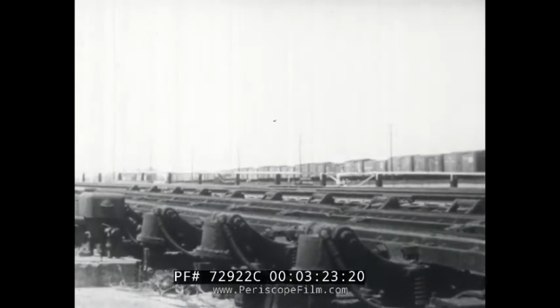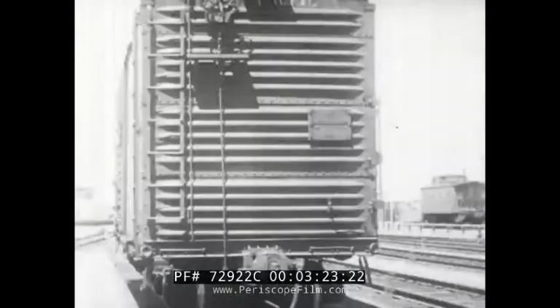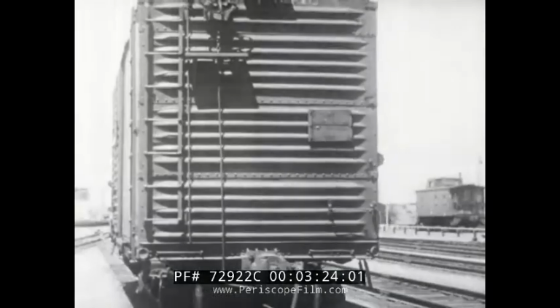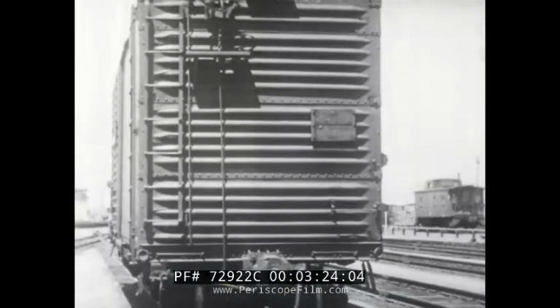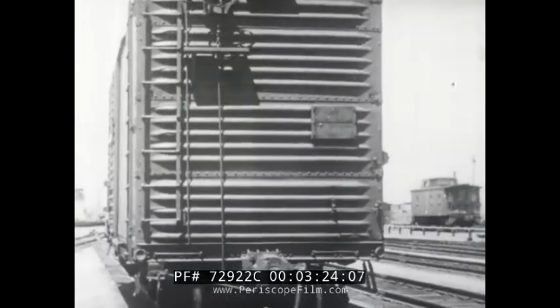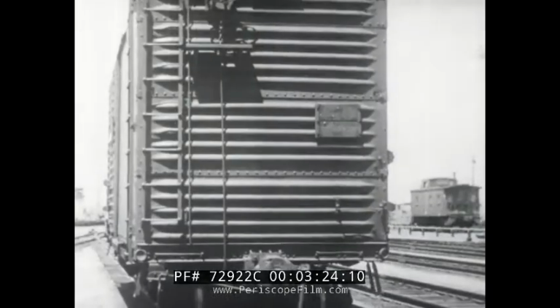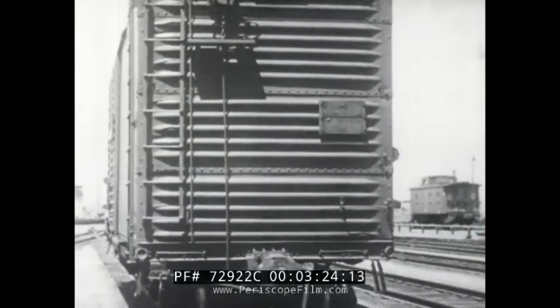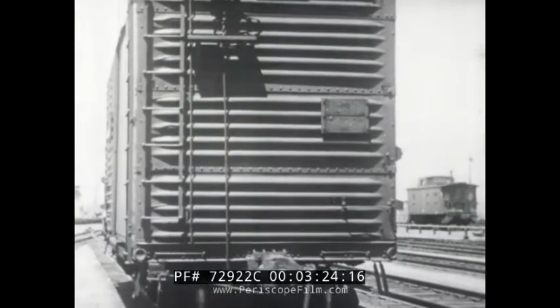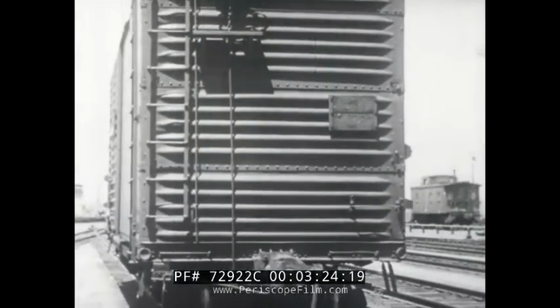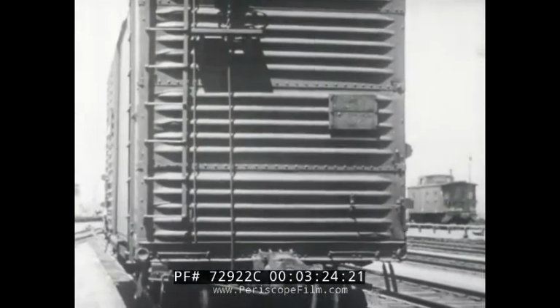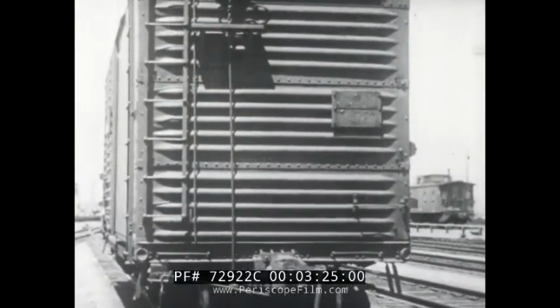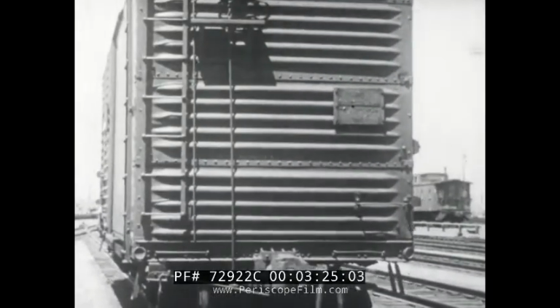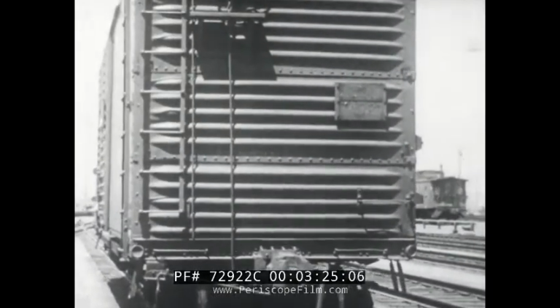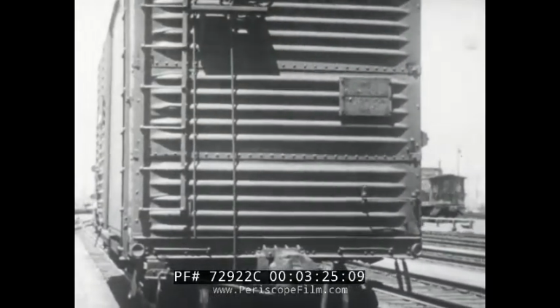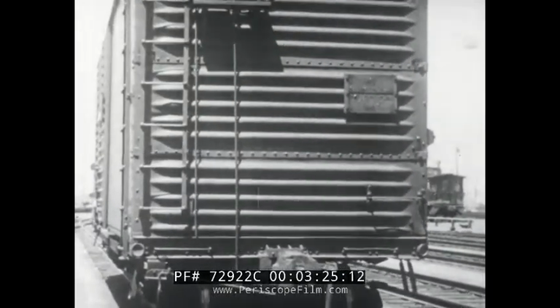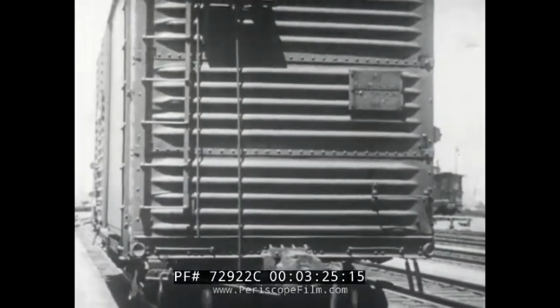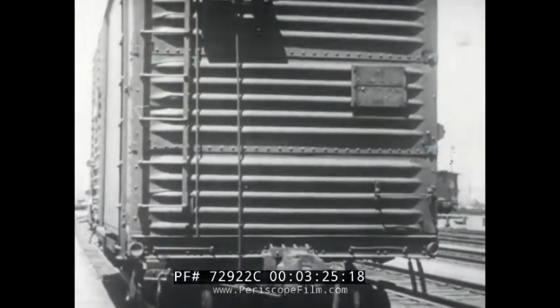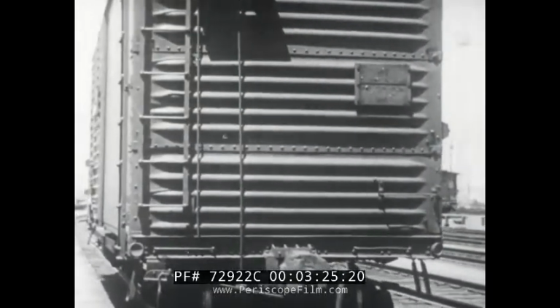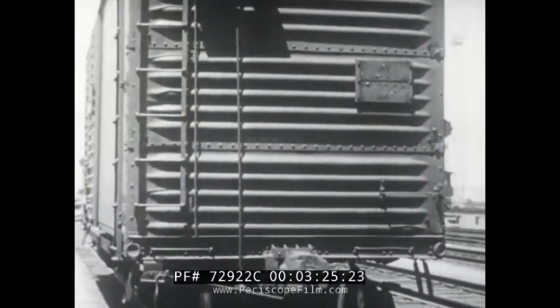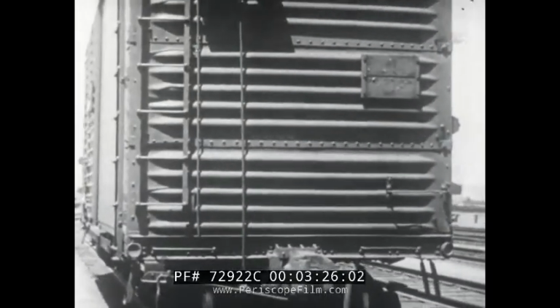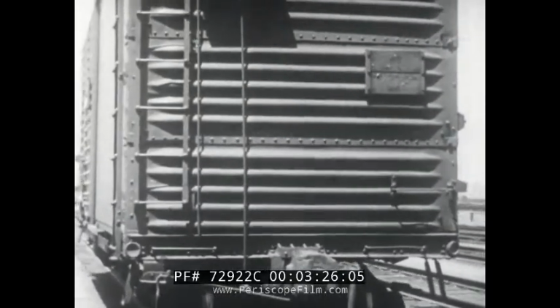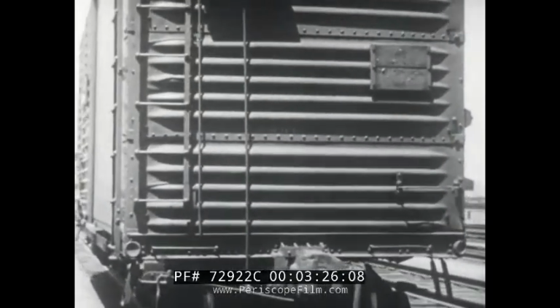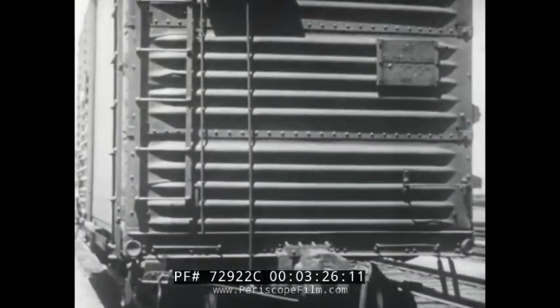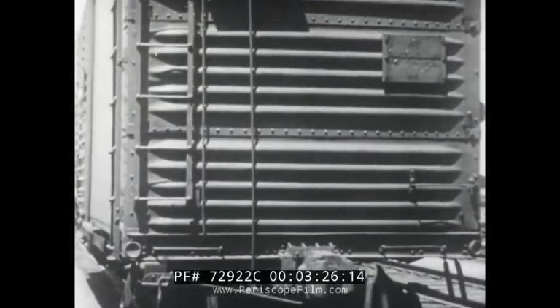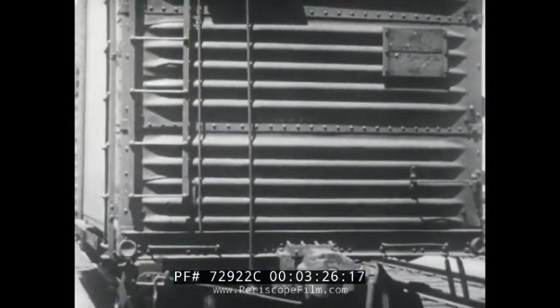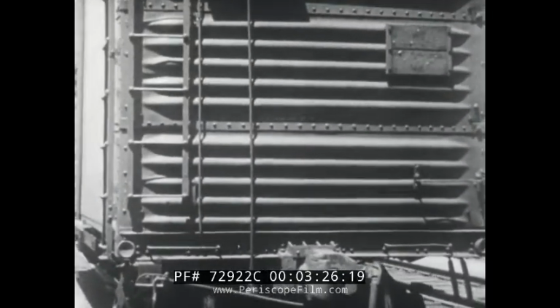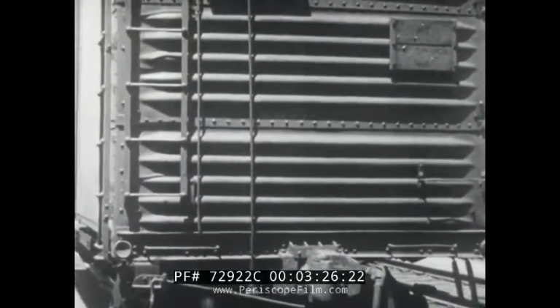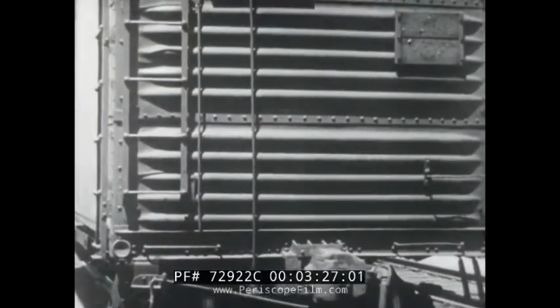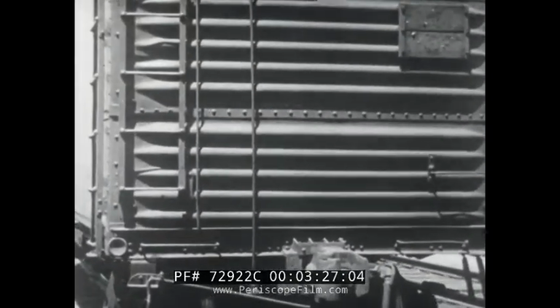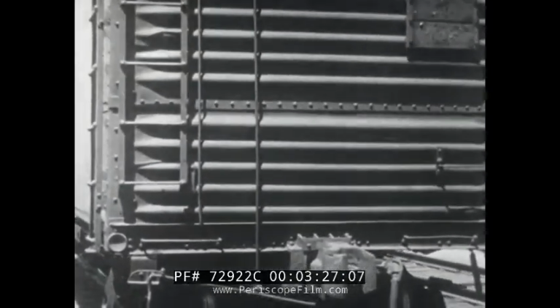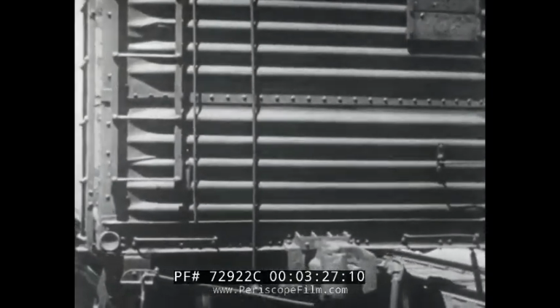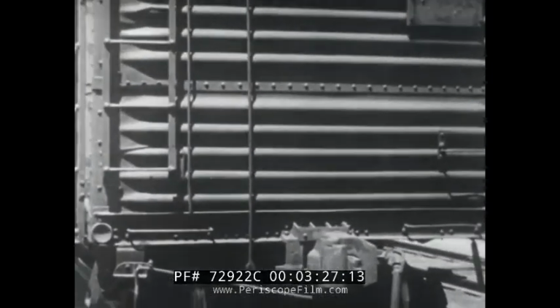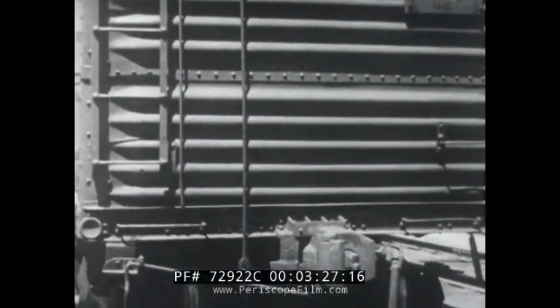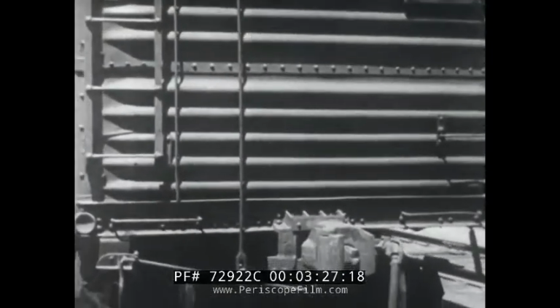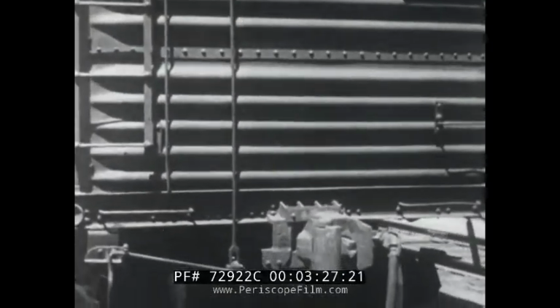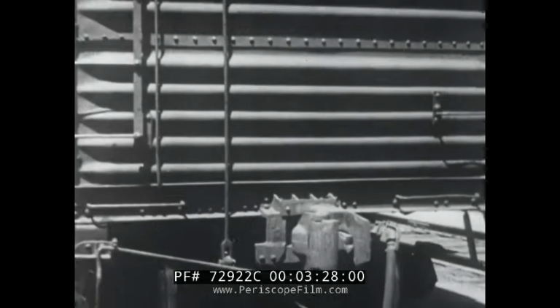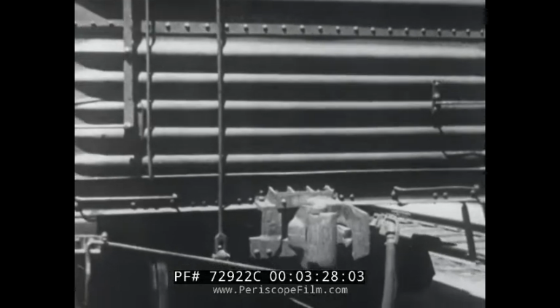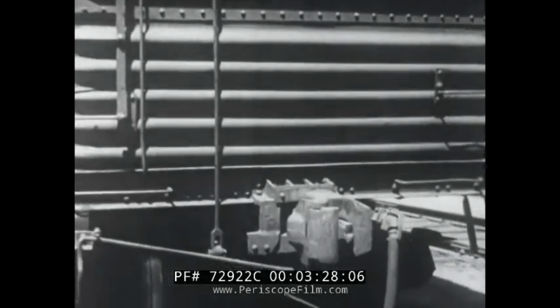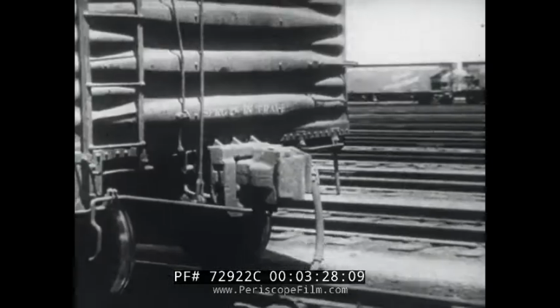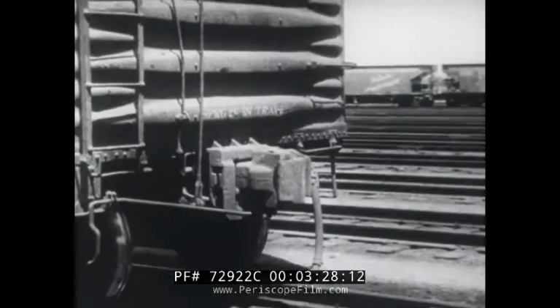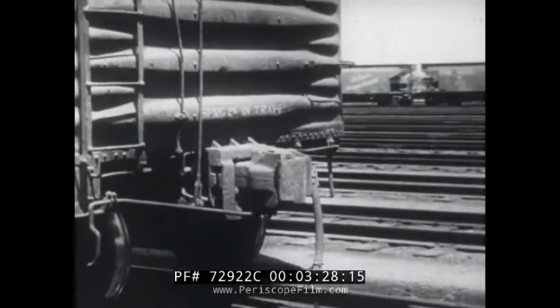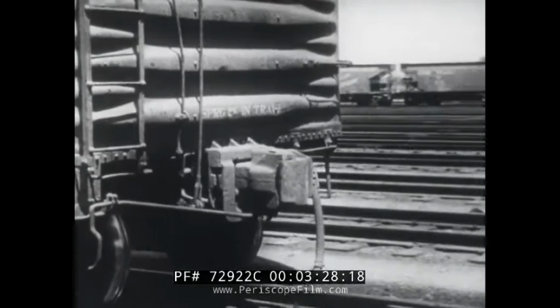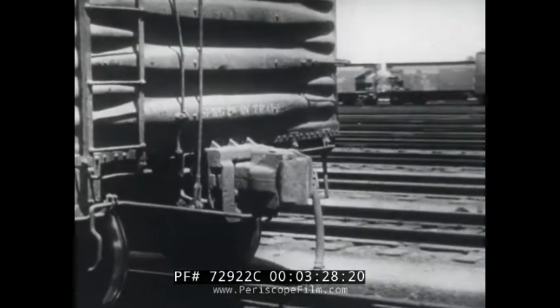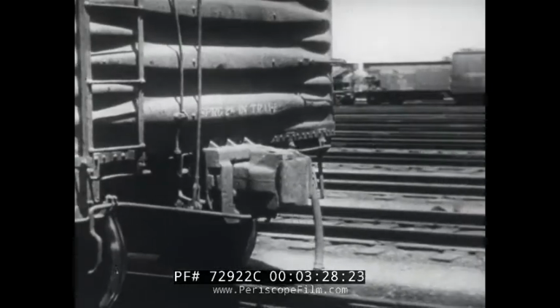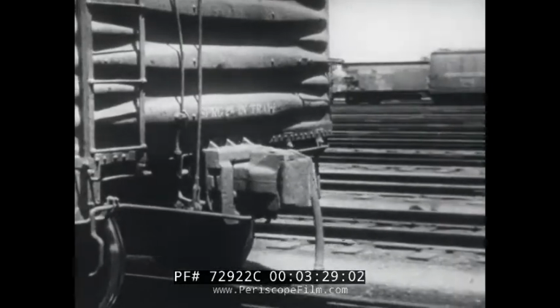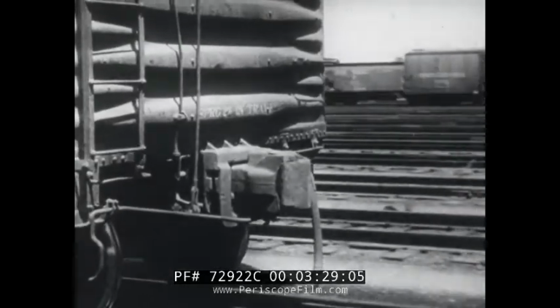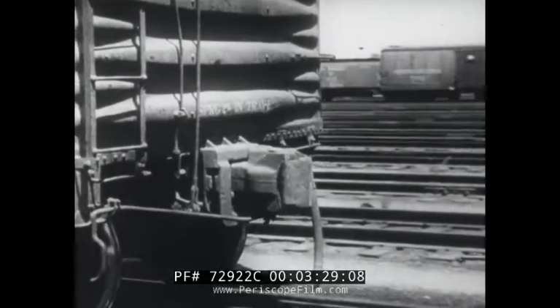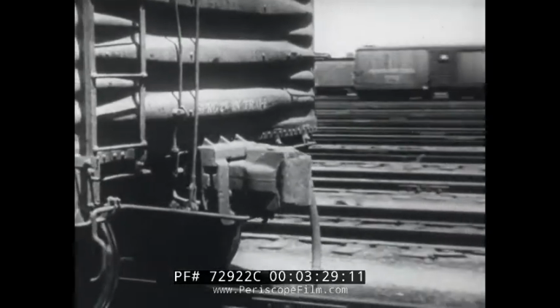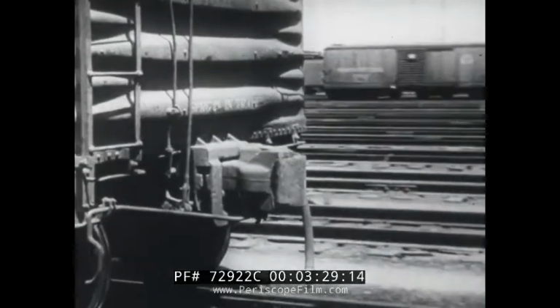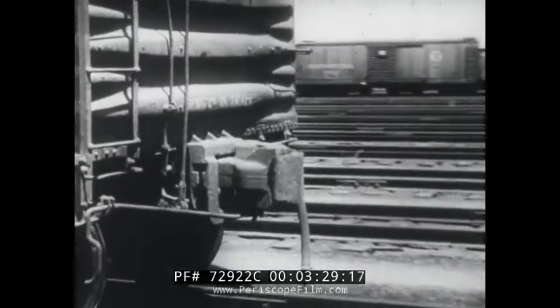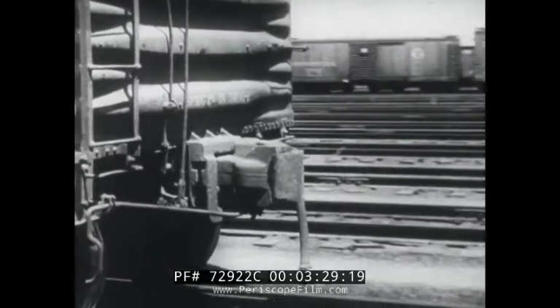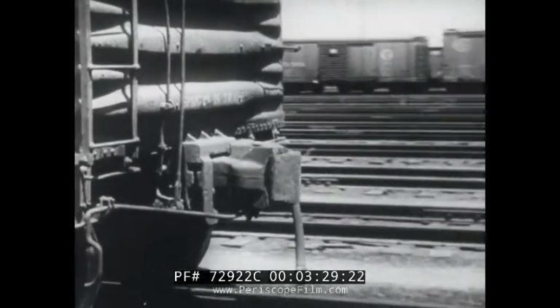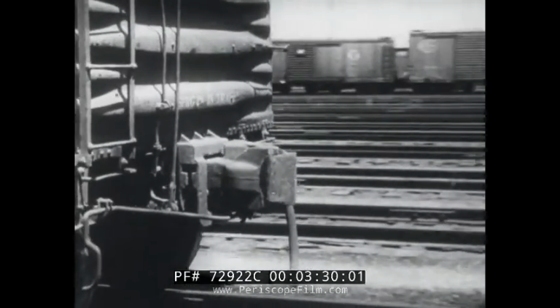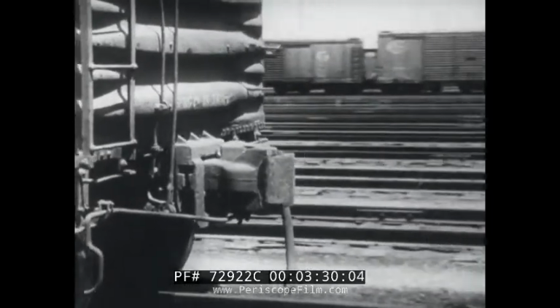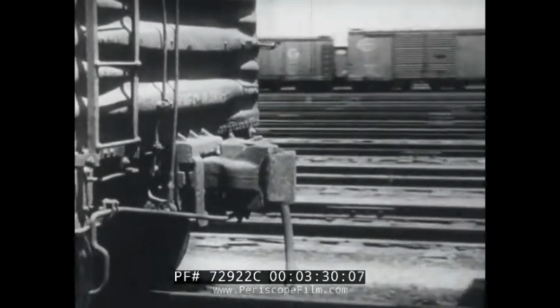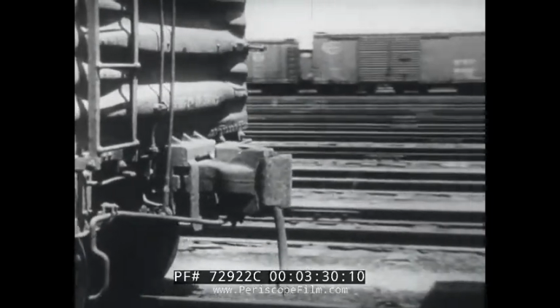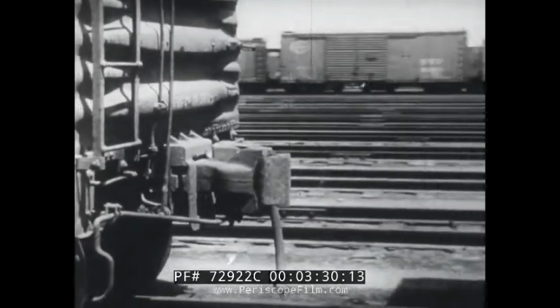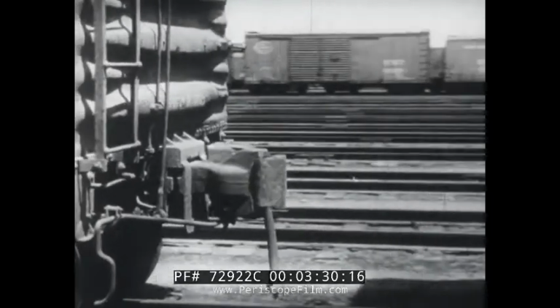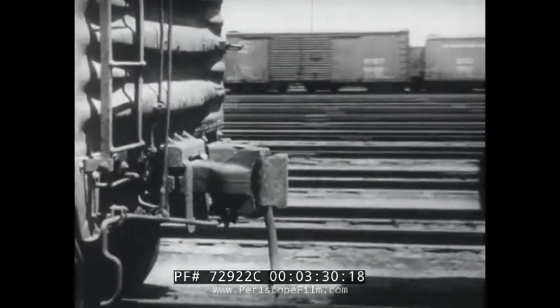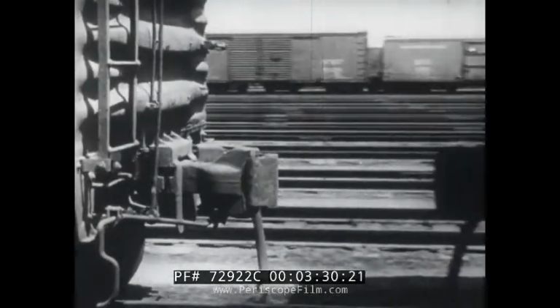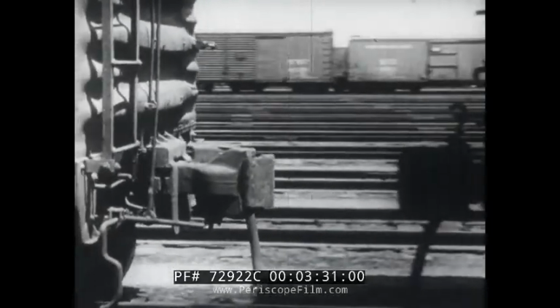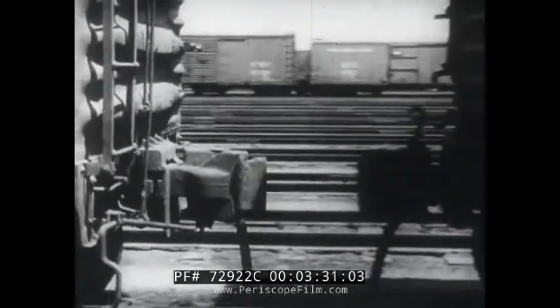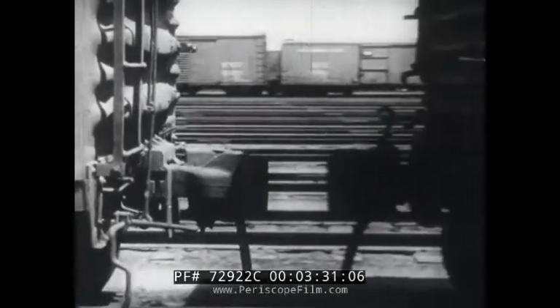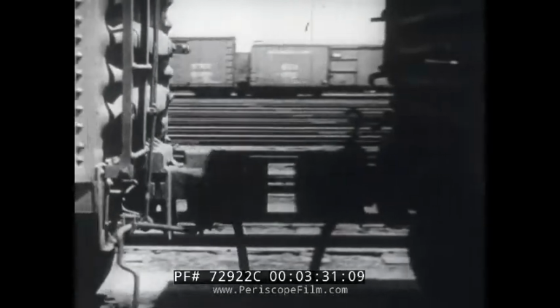In some yards, special tape systems make possible the automatic classification of an entire train by pushing a single button.